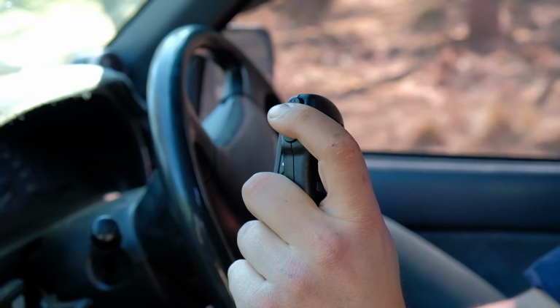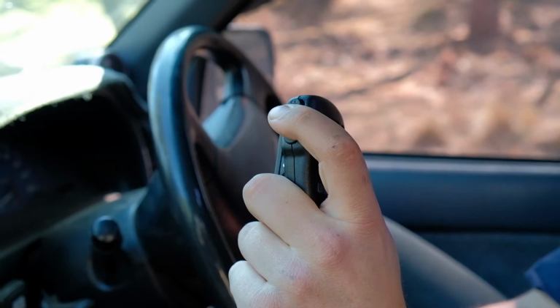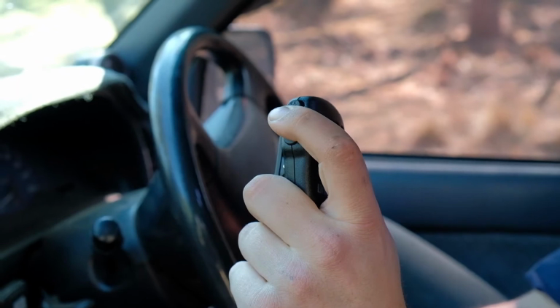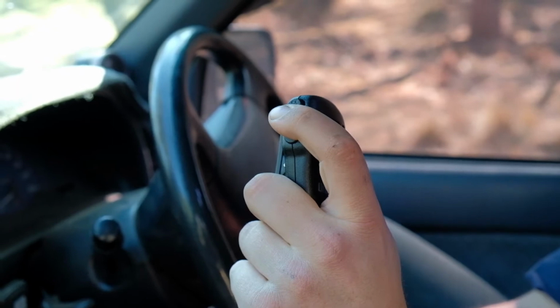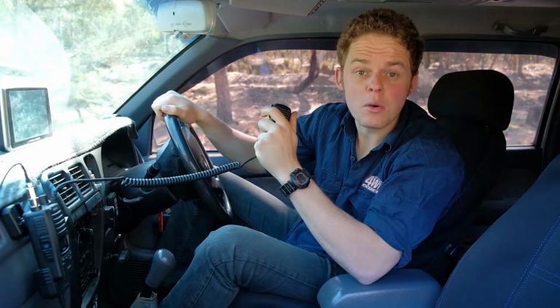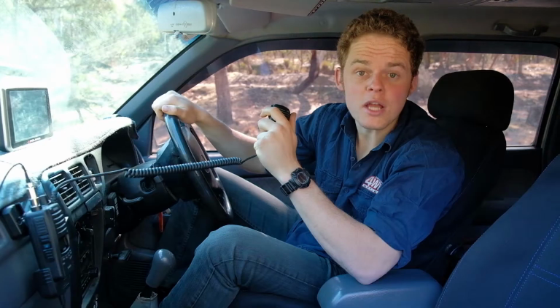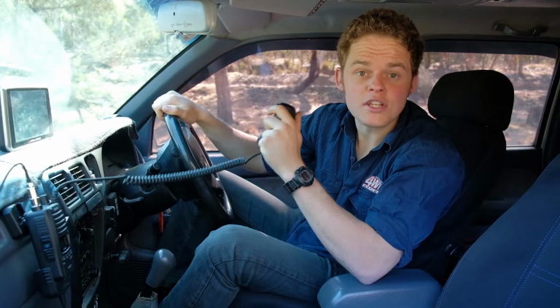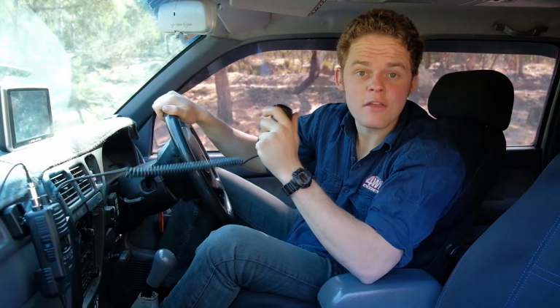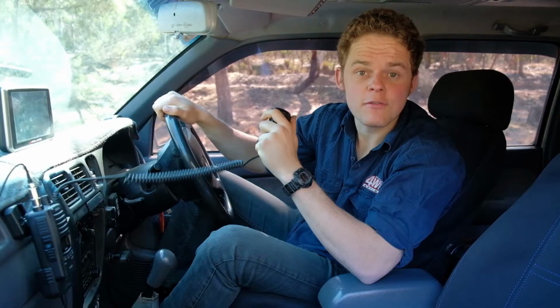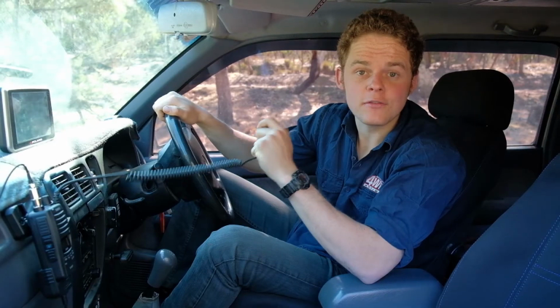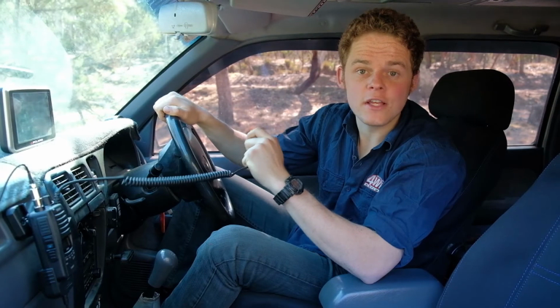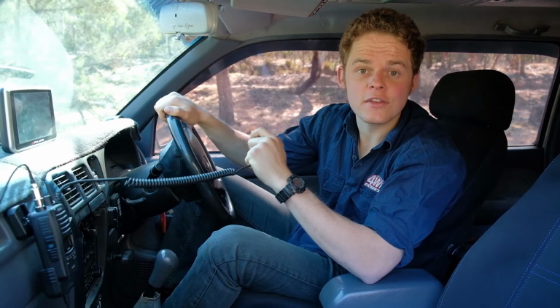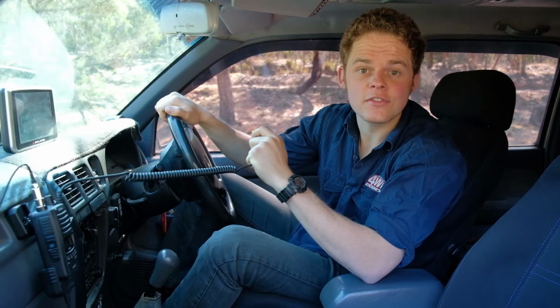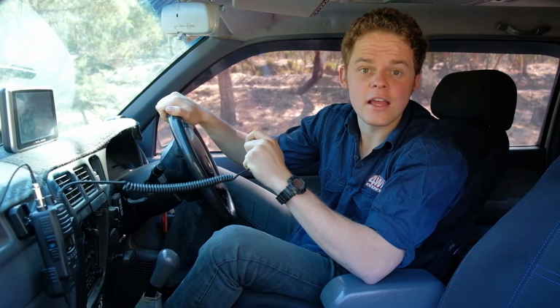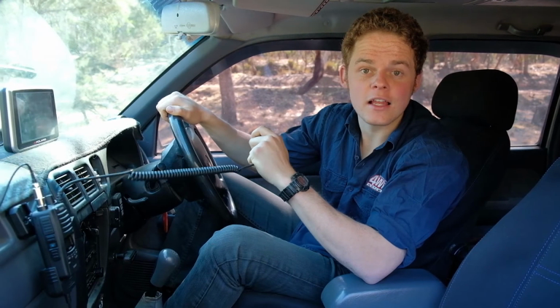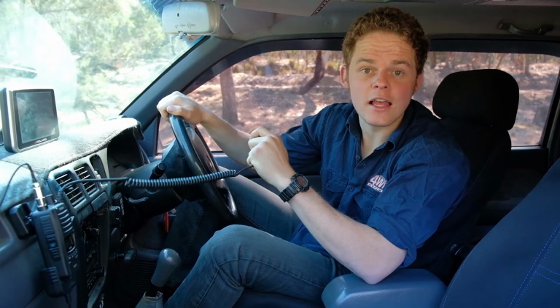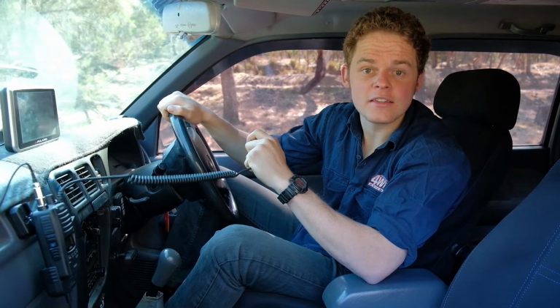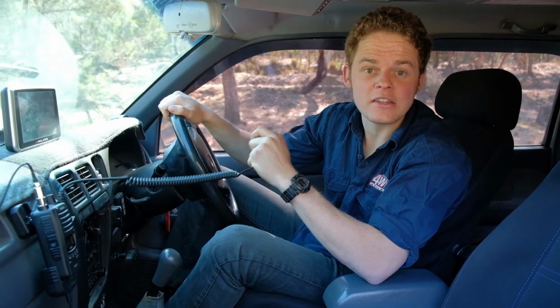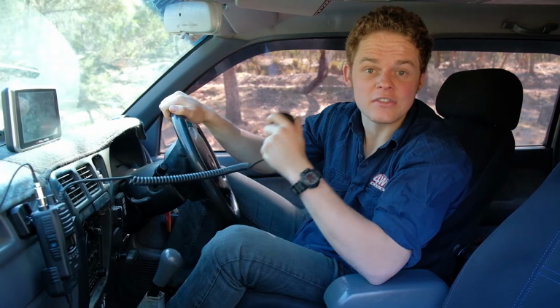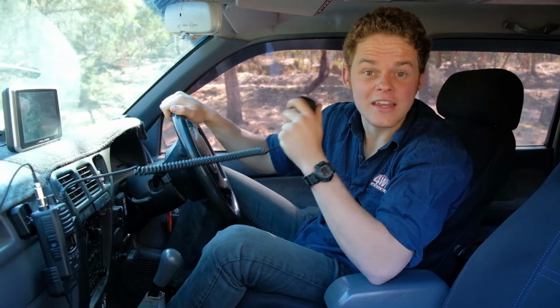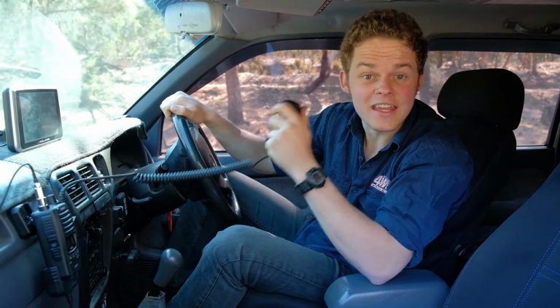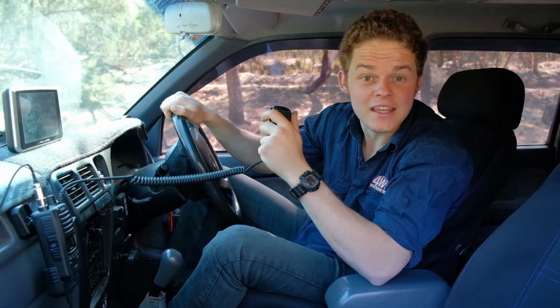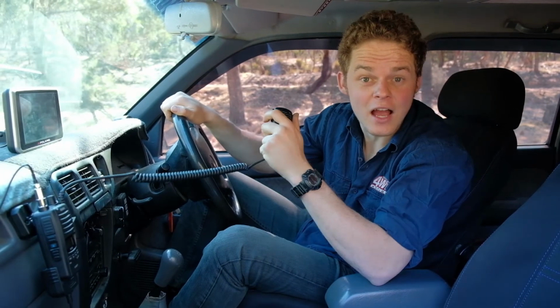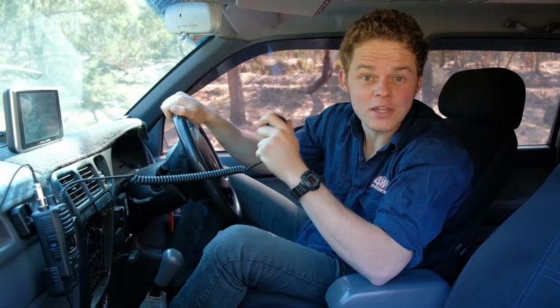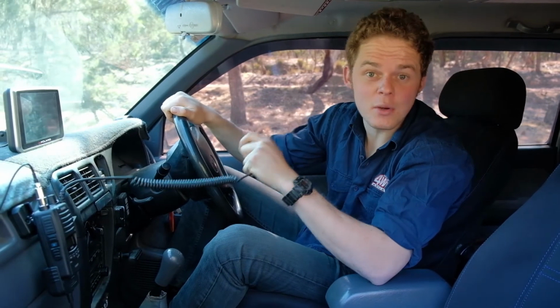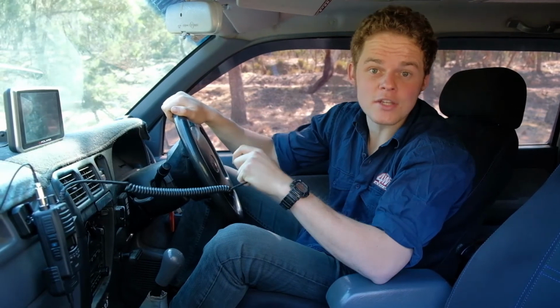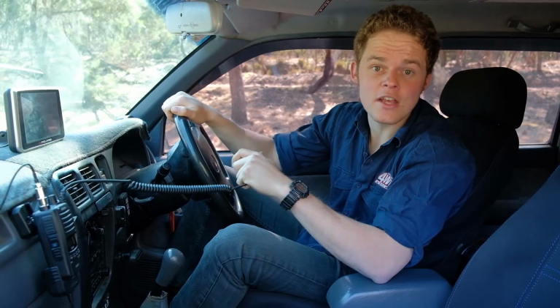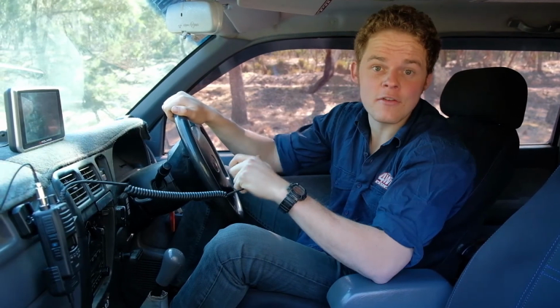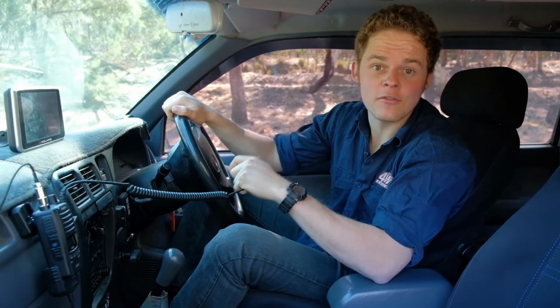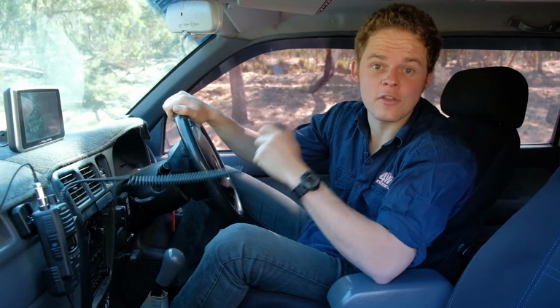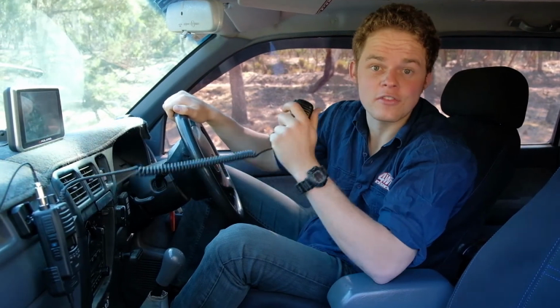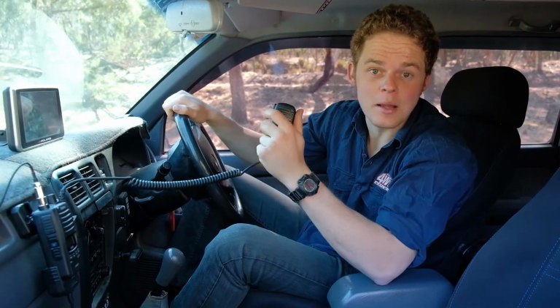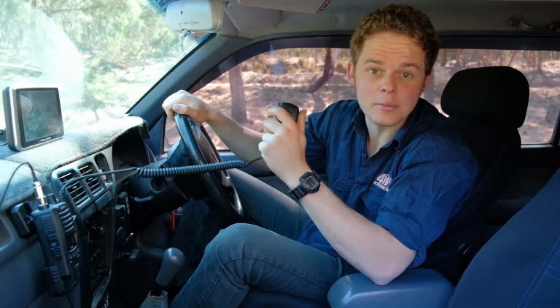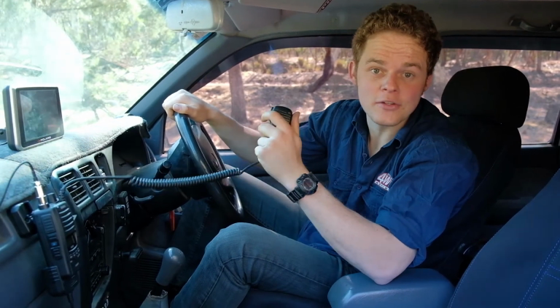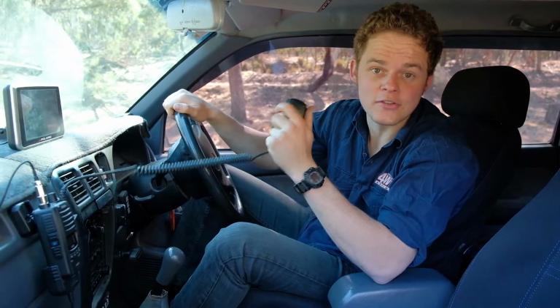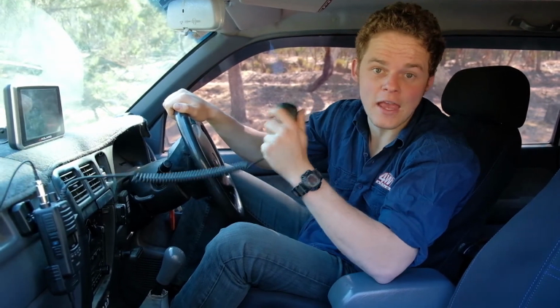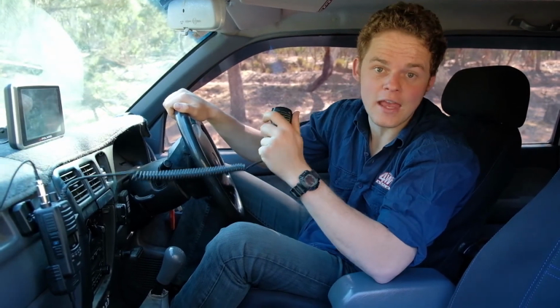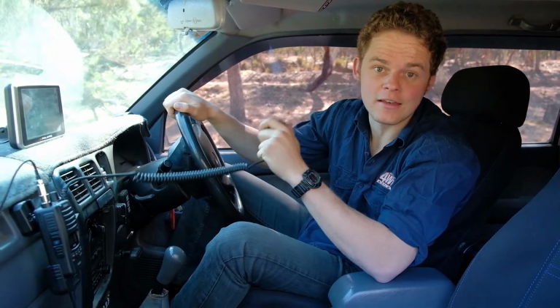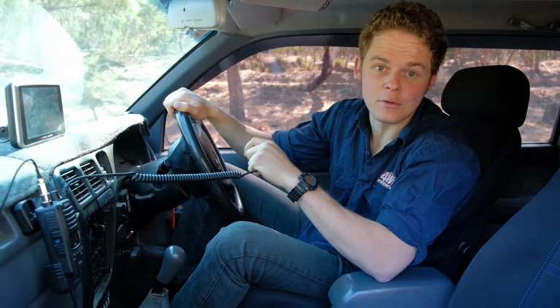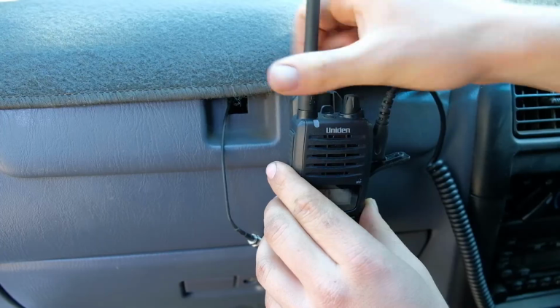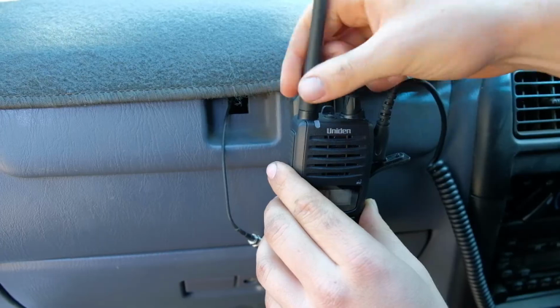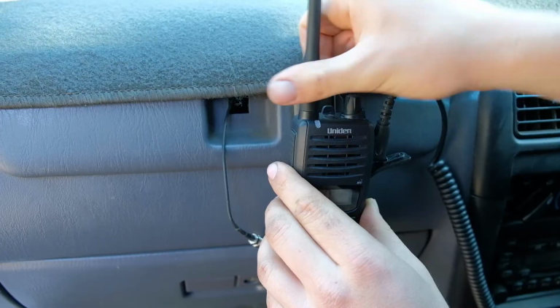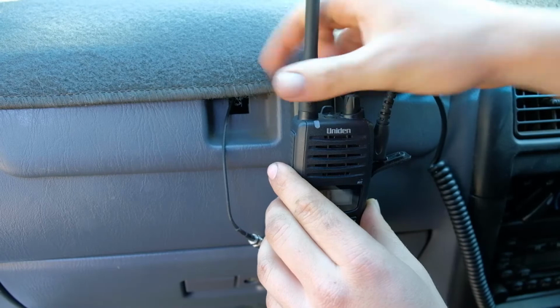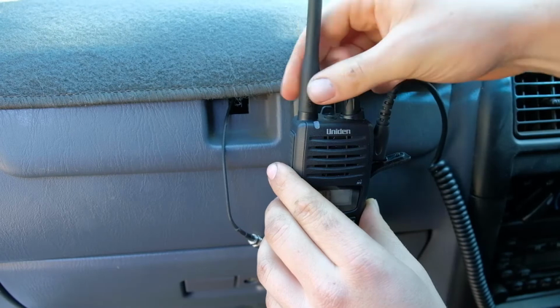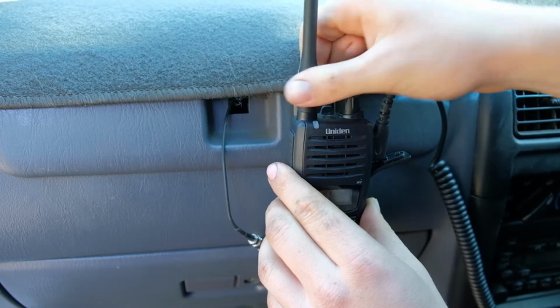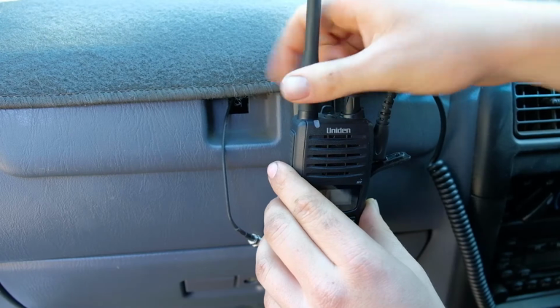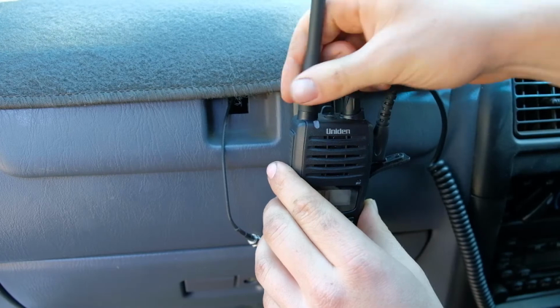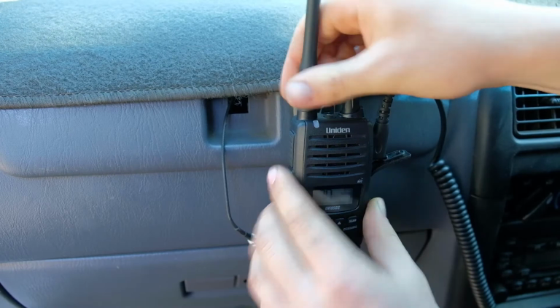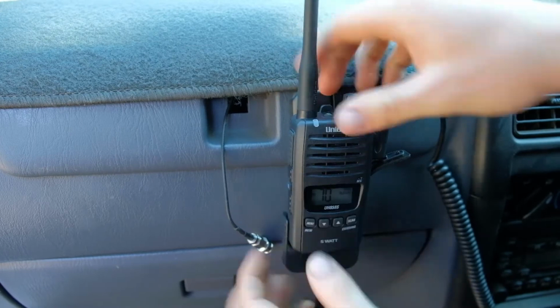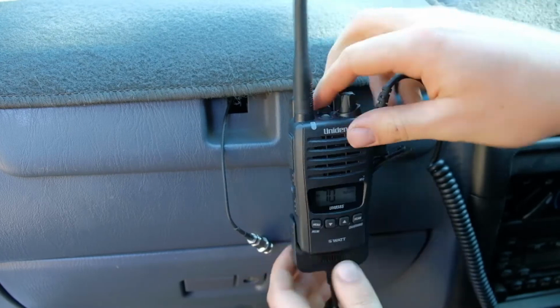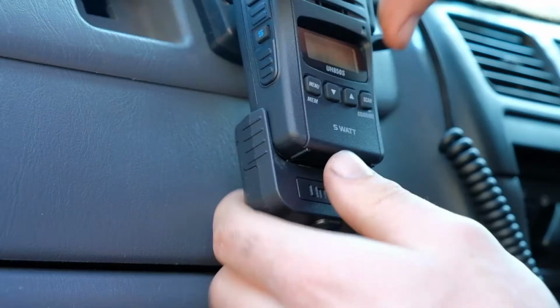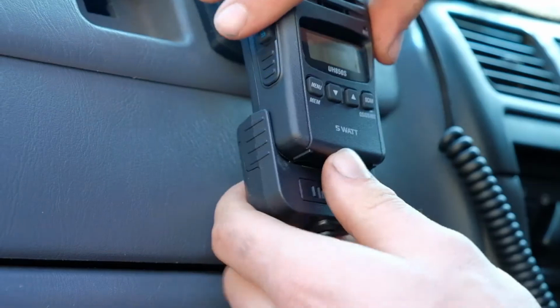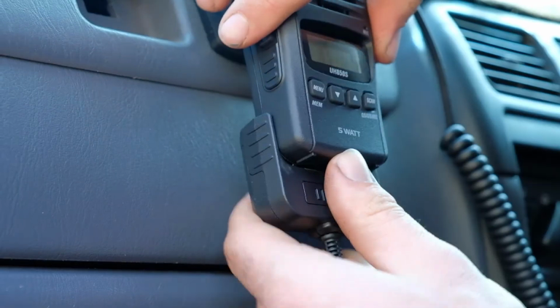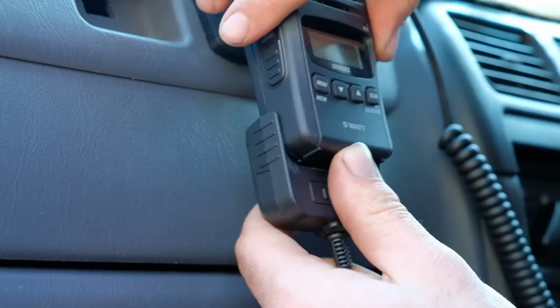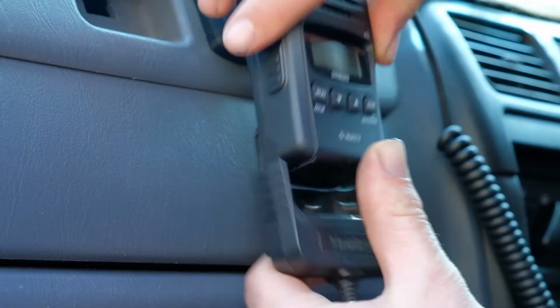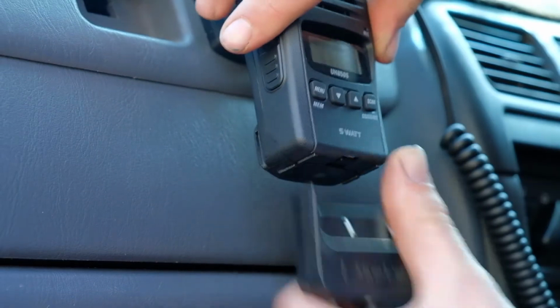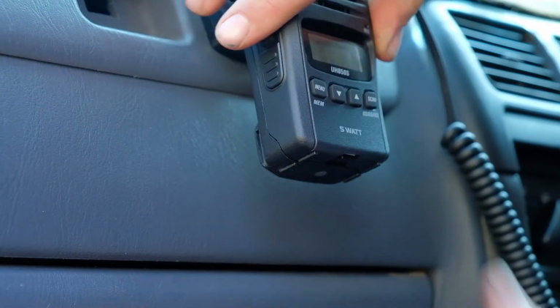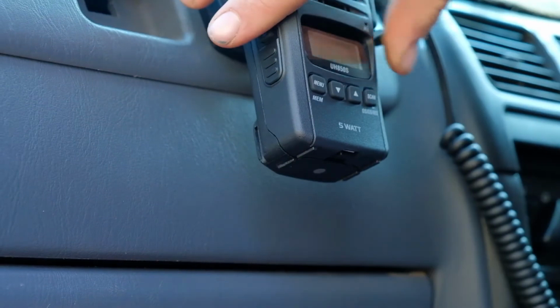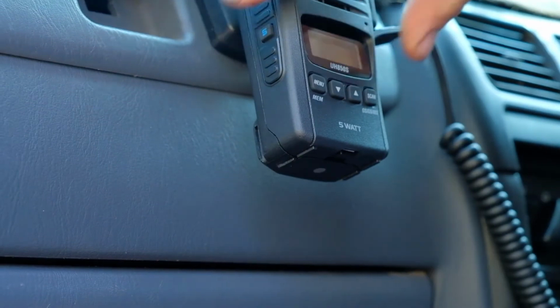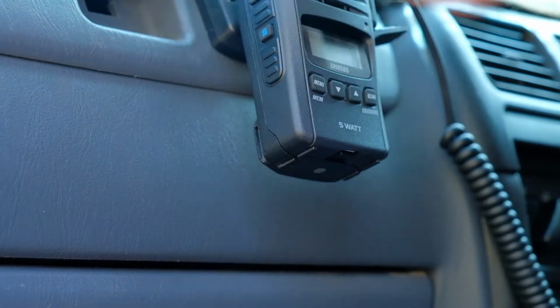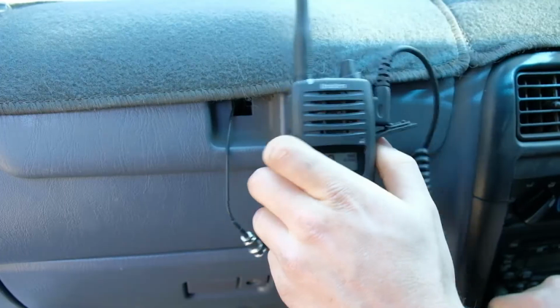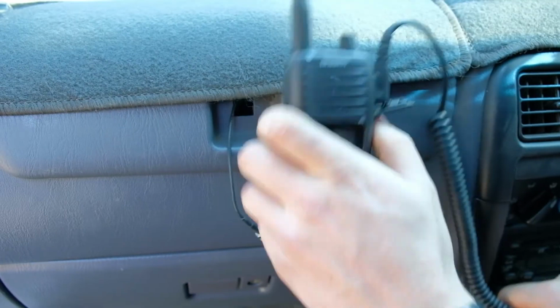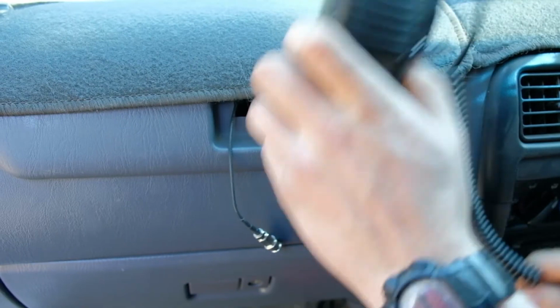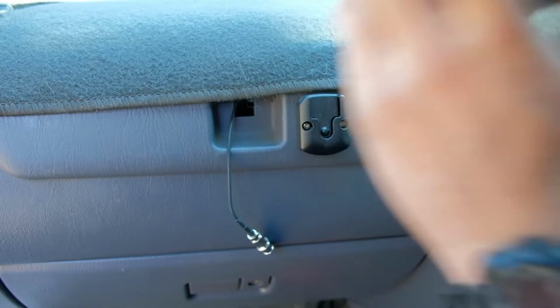The UH850SDLX is an in-car UHF that doubles as a handheld. Its range is massive and it goes wherever I go.